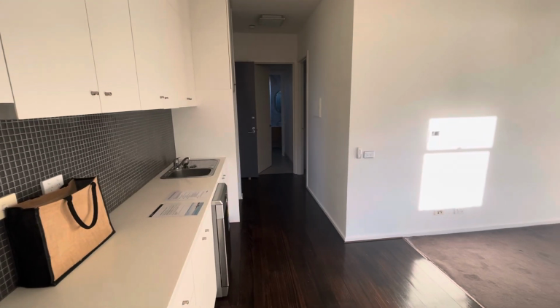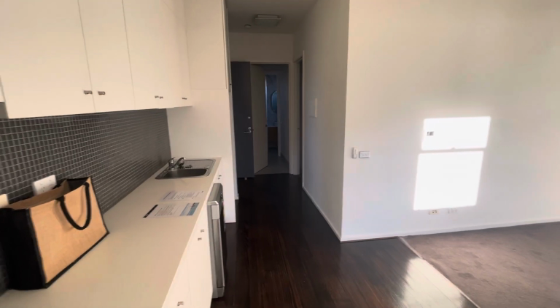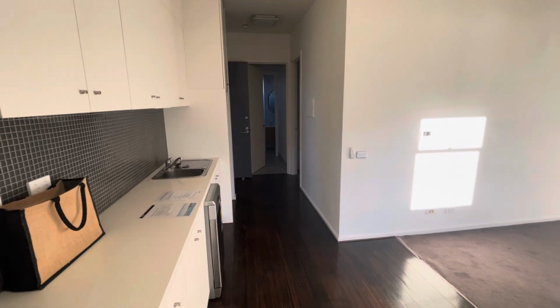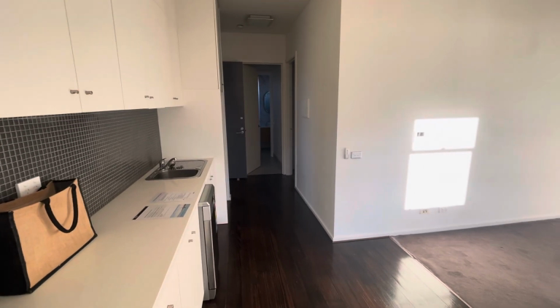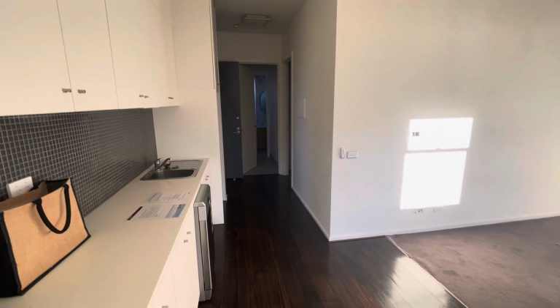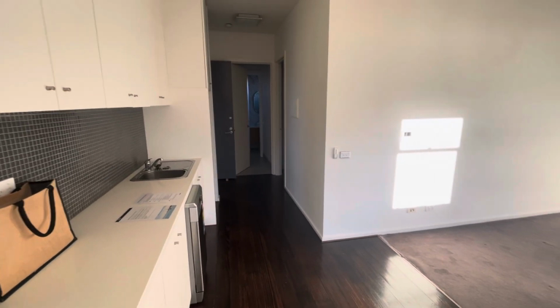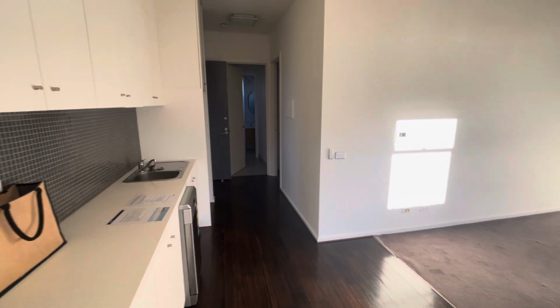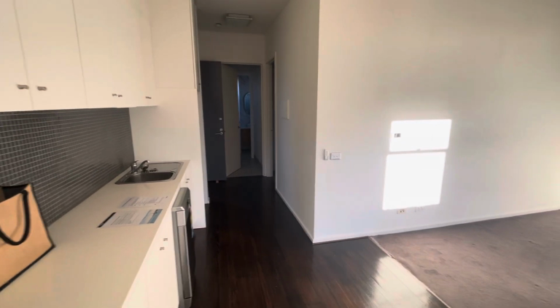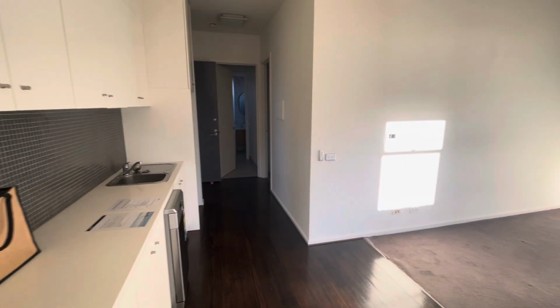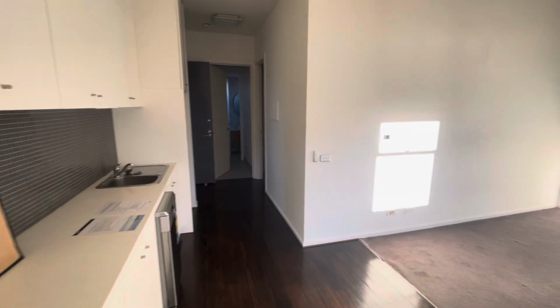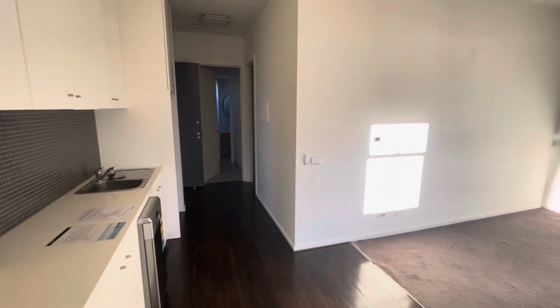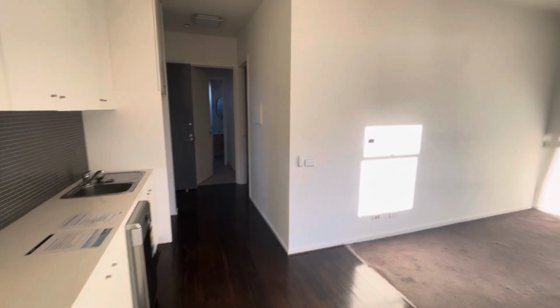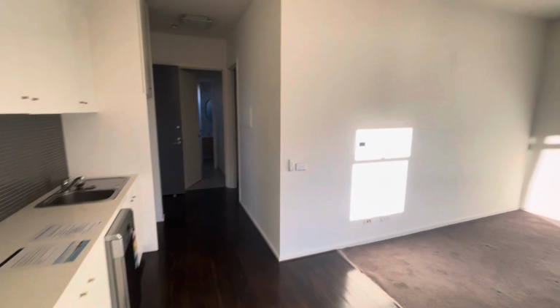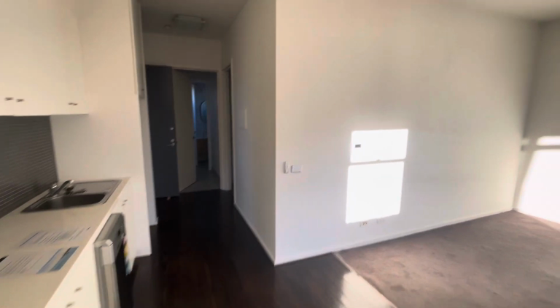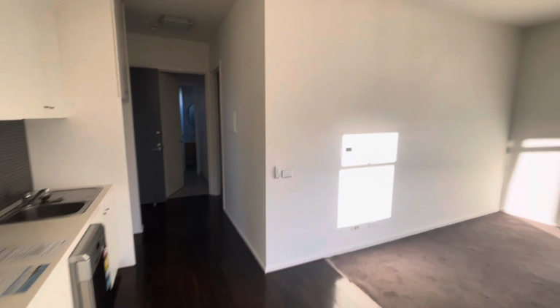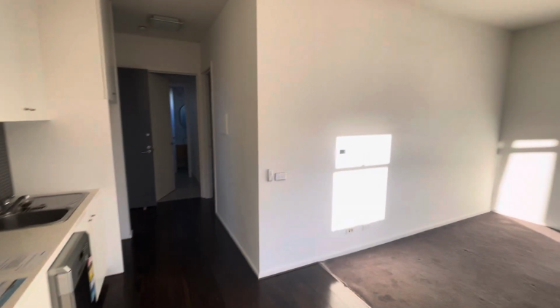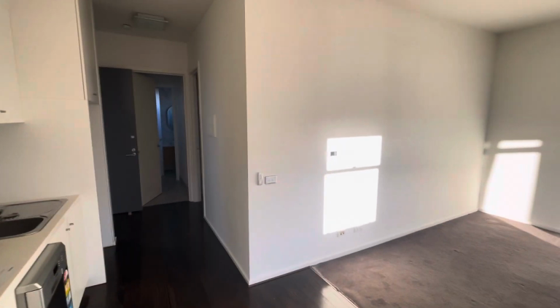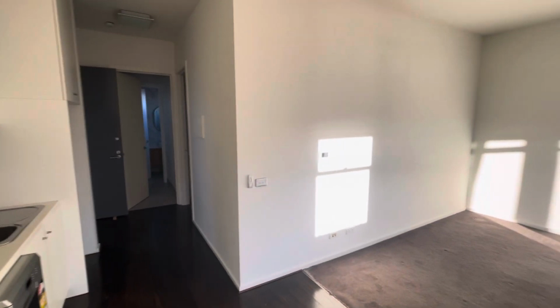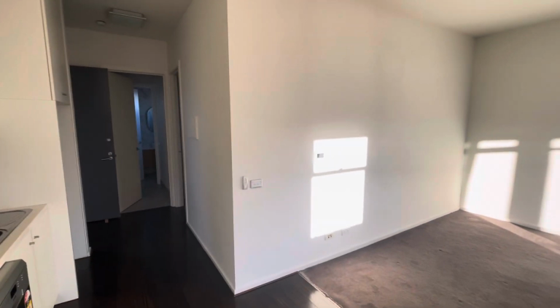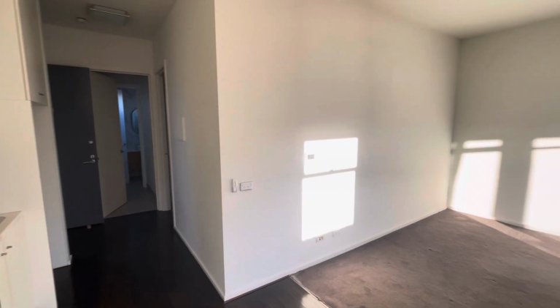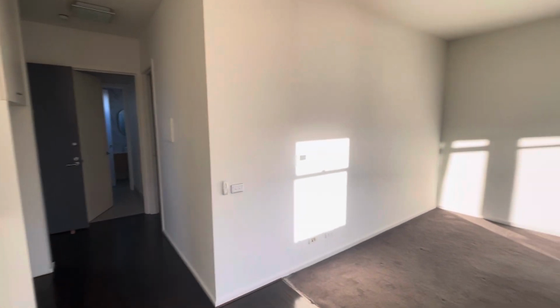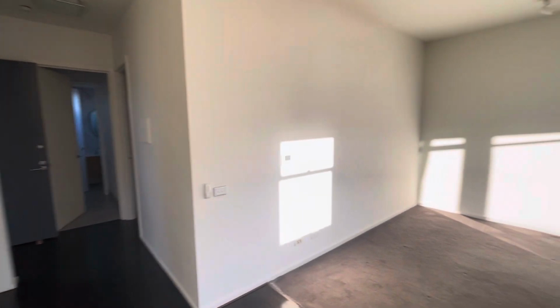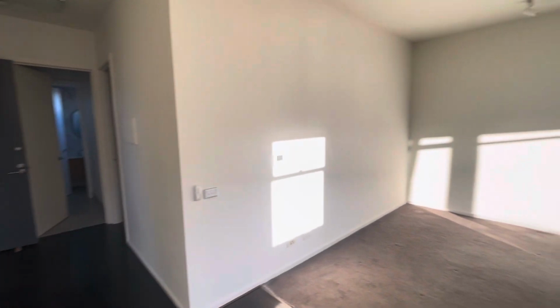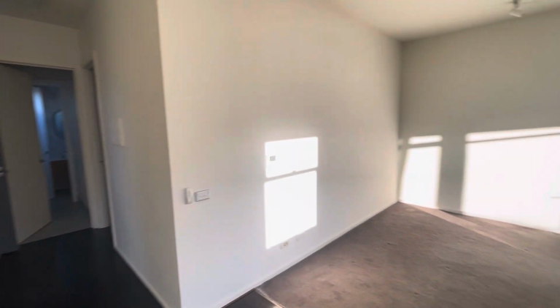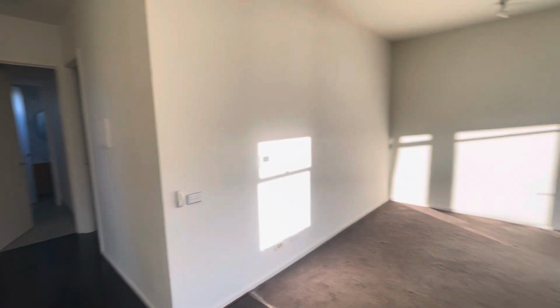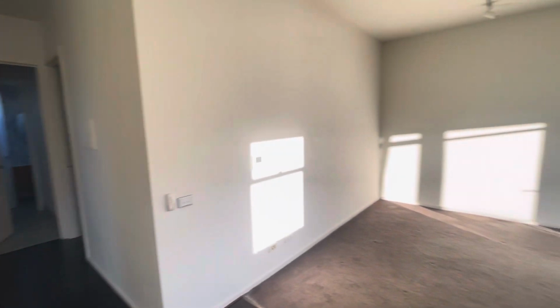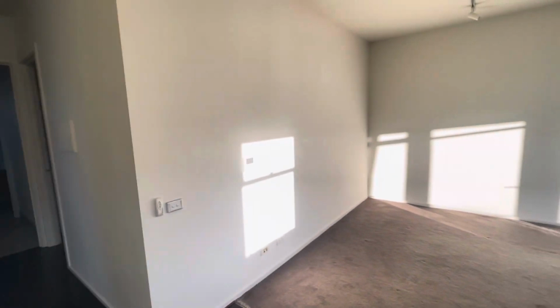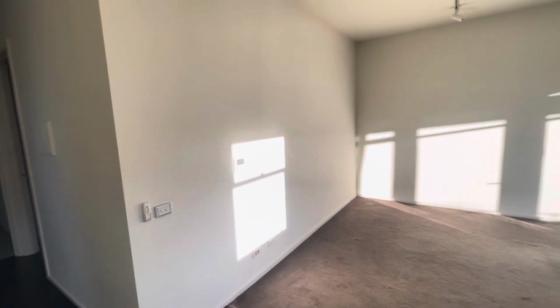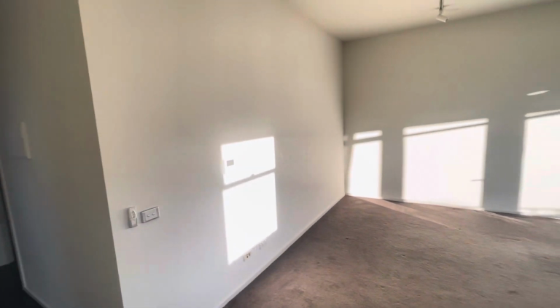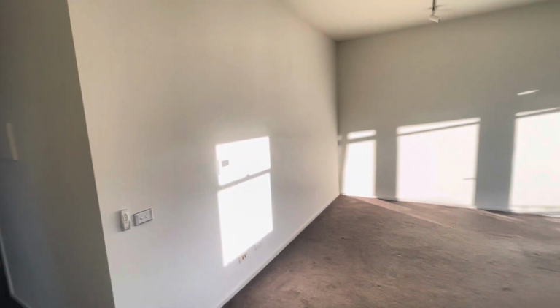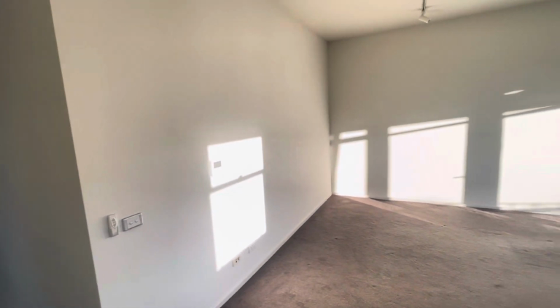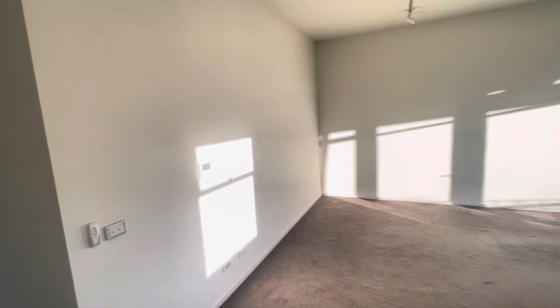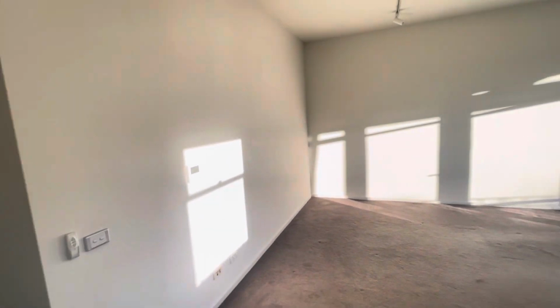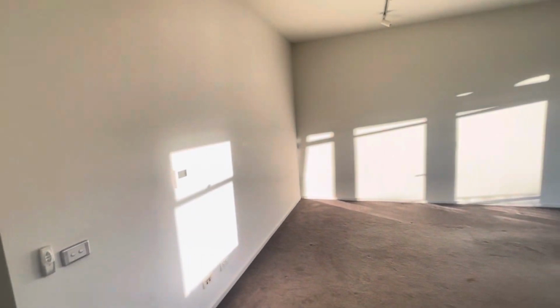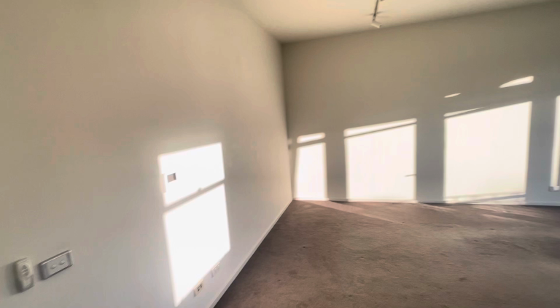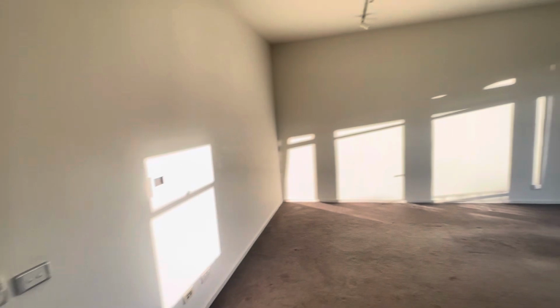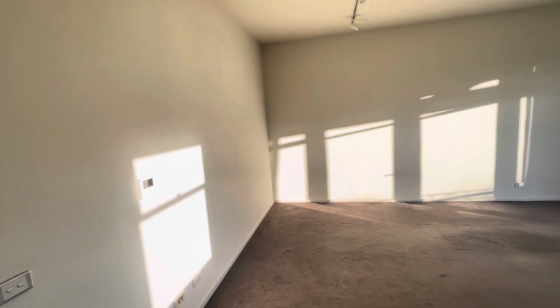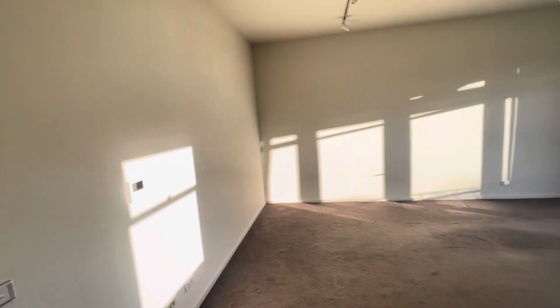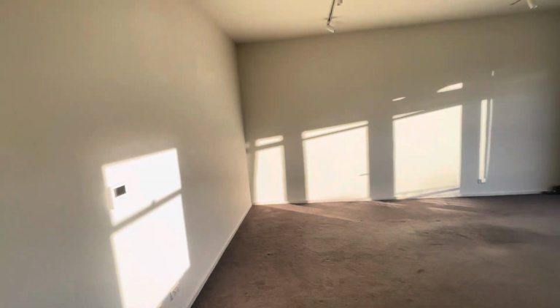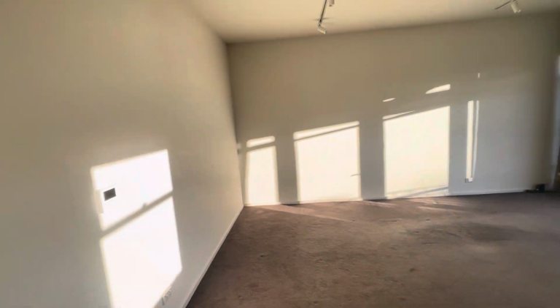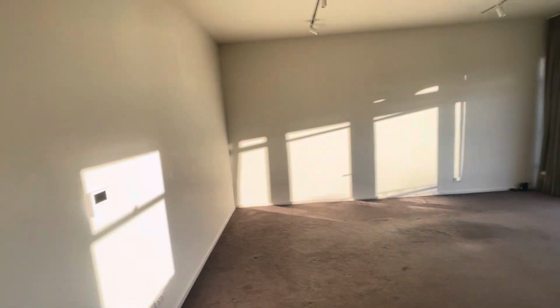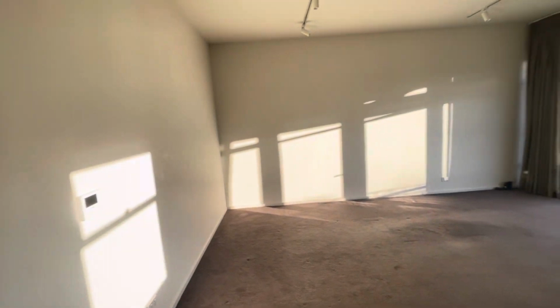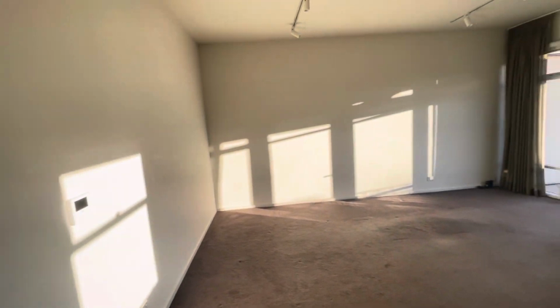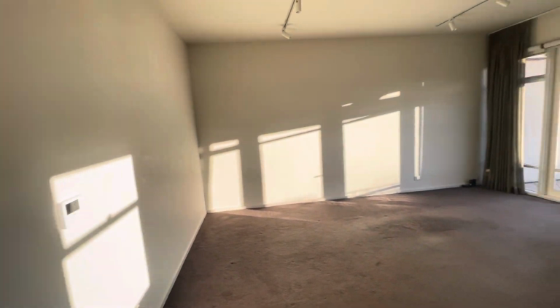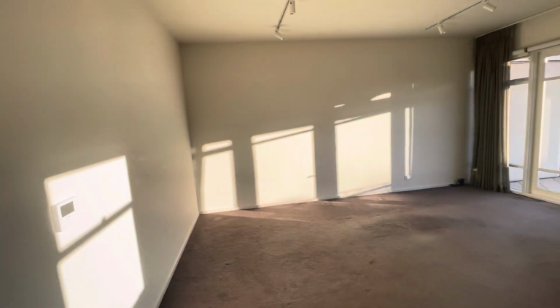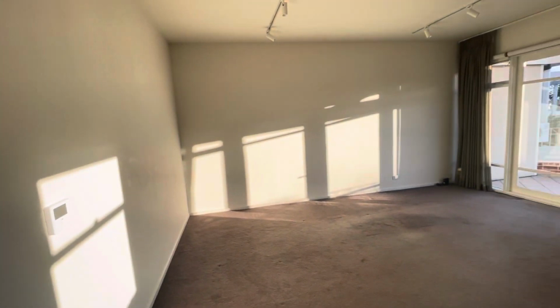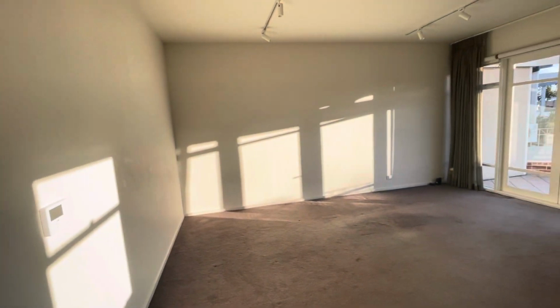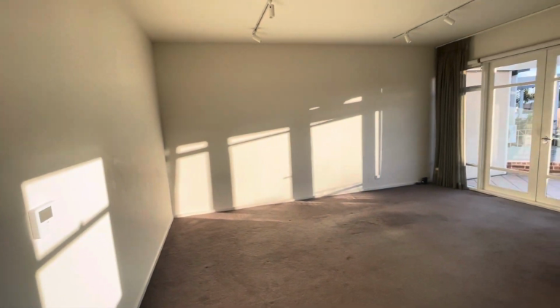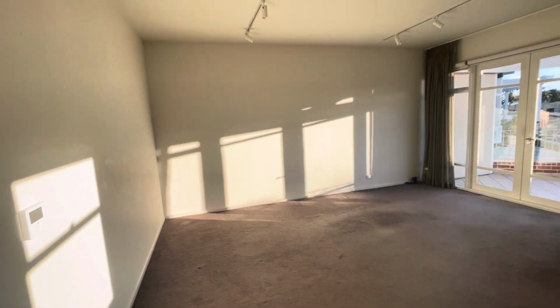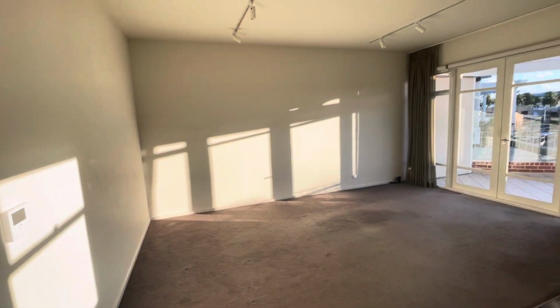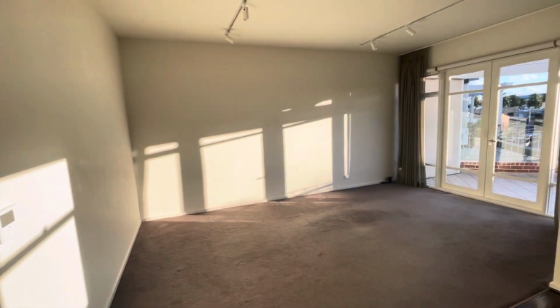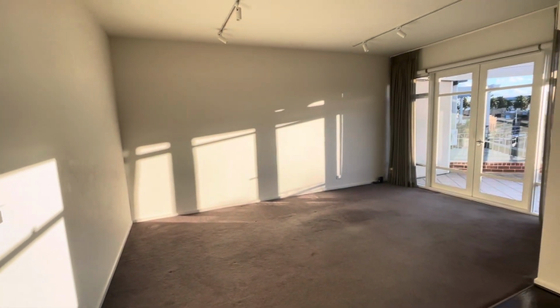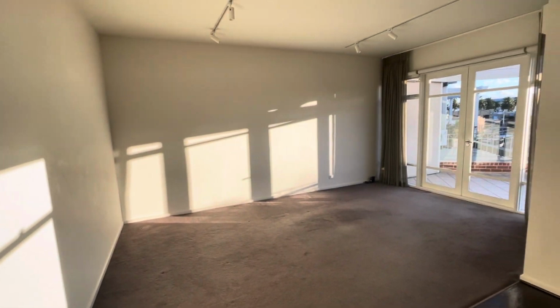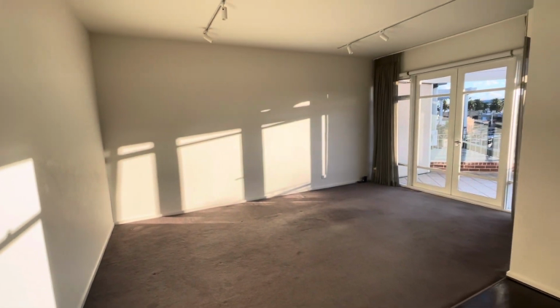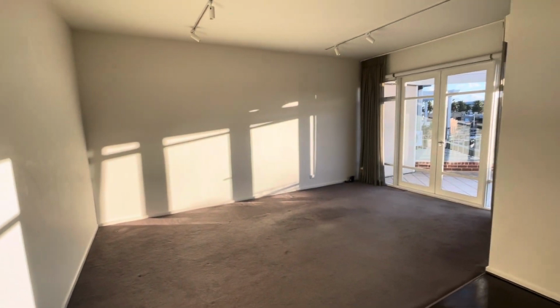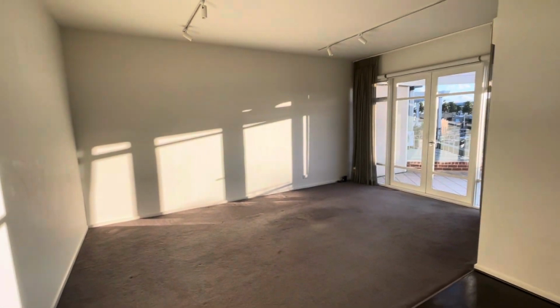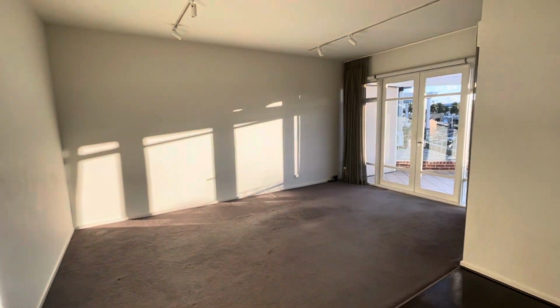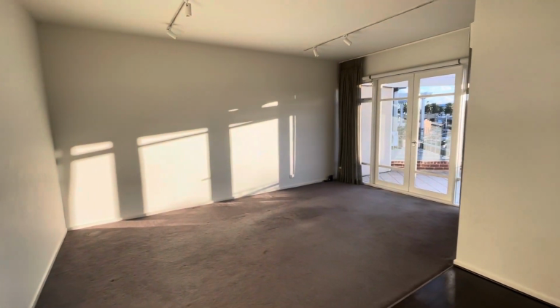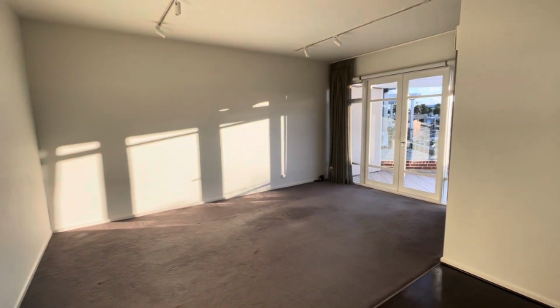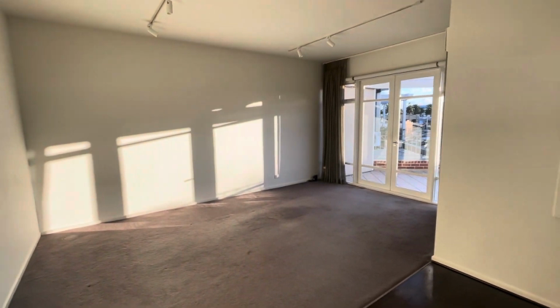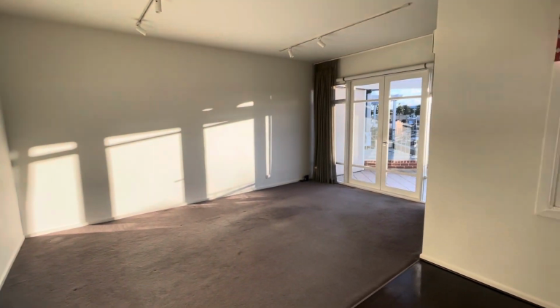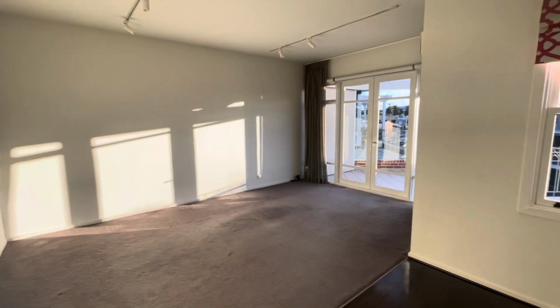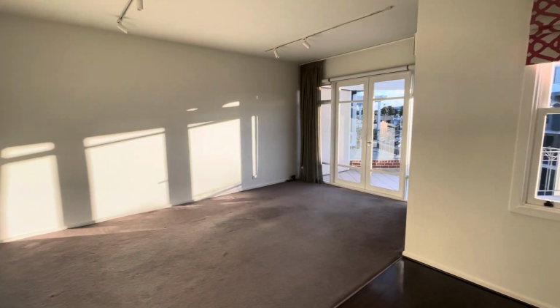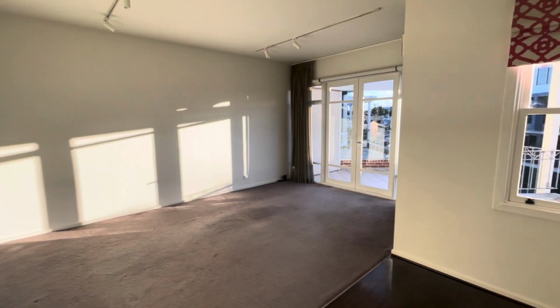Hi there, this is Jay from the Buxton Real Estate Group and you're watching a virtual walkthrough tour of apartment 11 at 10 Carlisle Street, St Kilda.